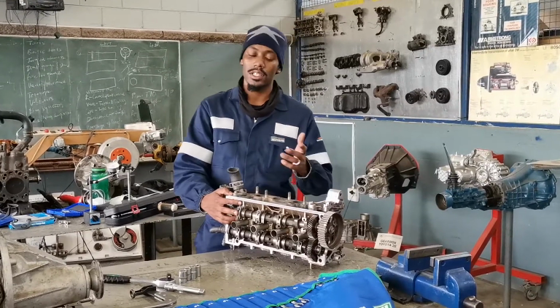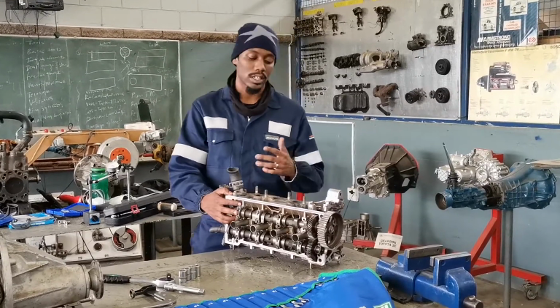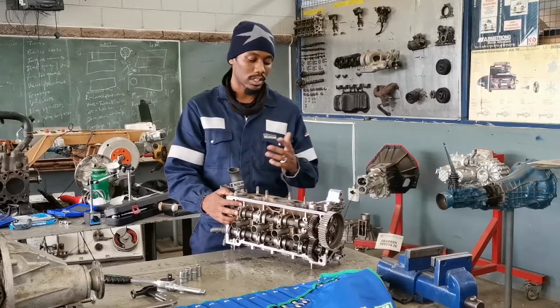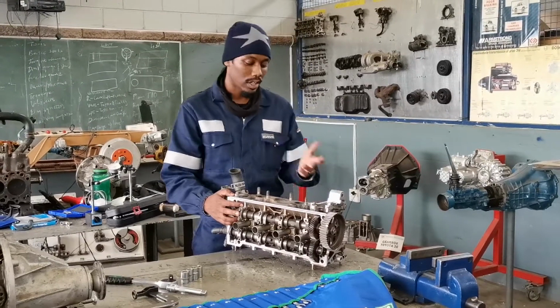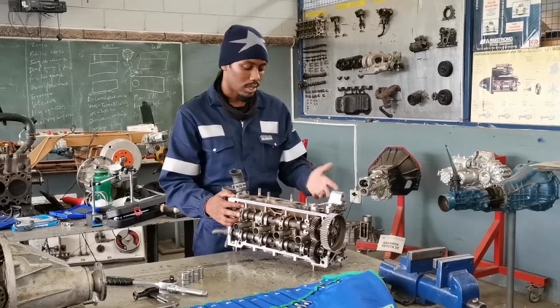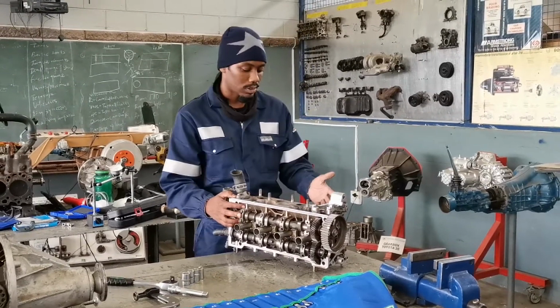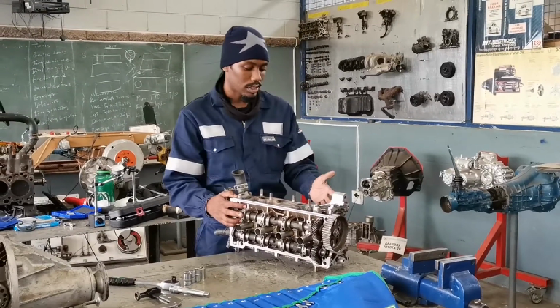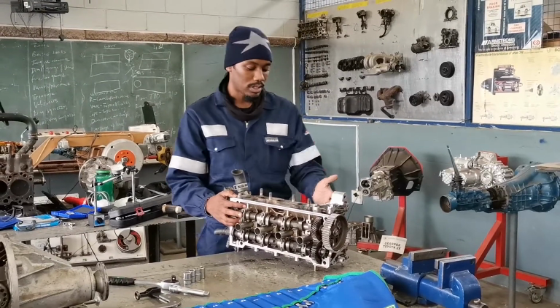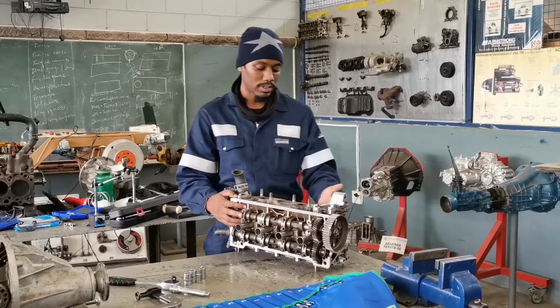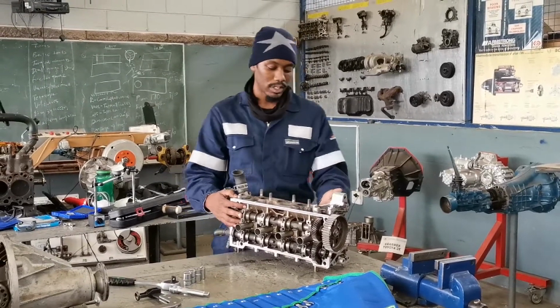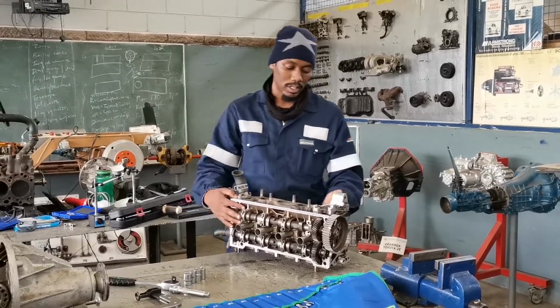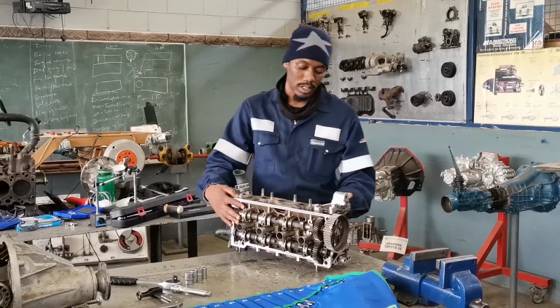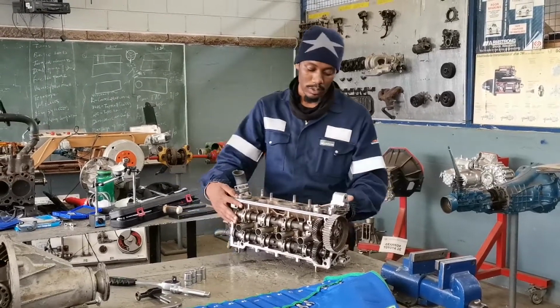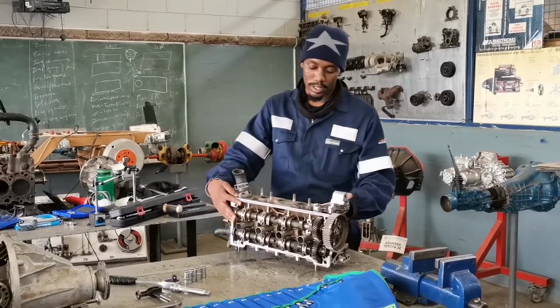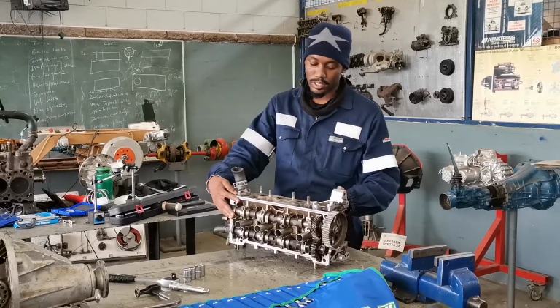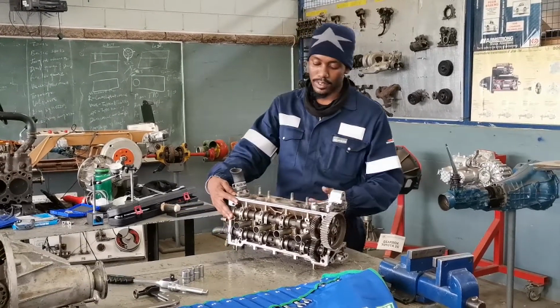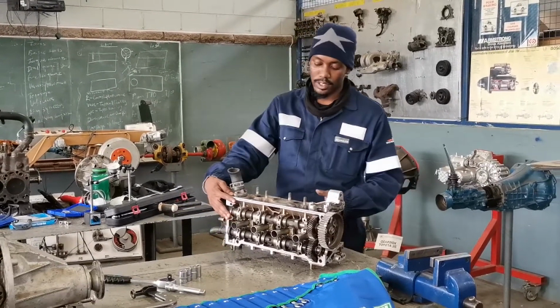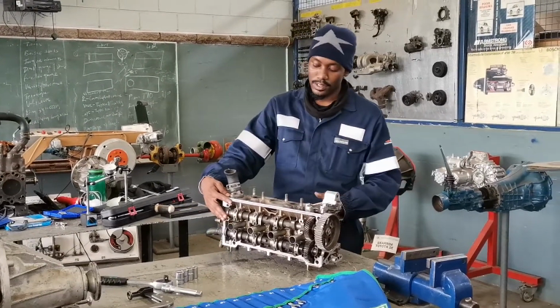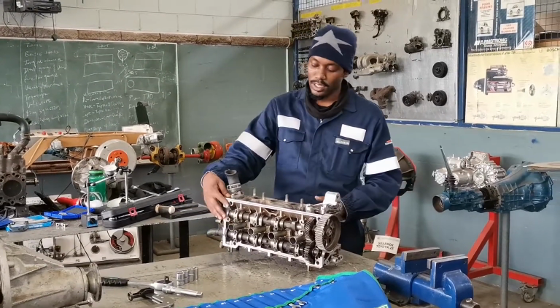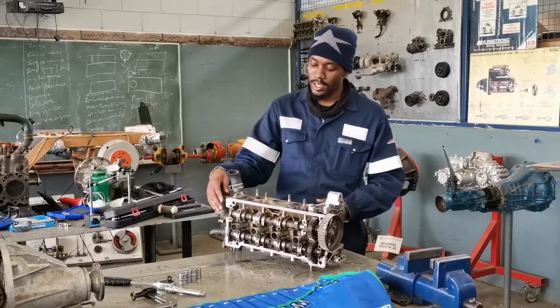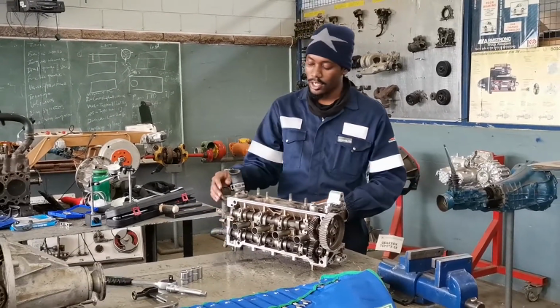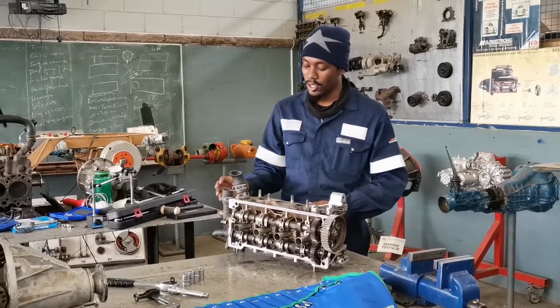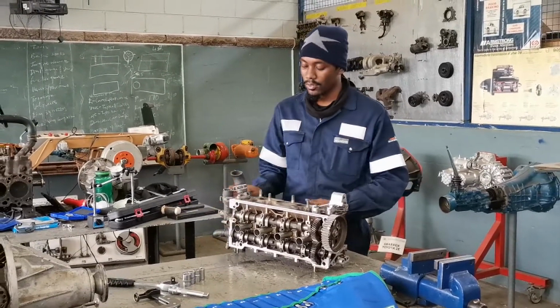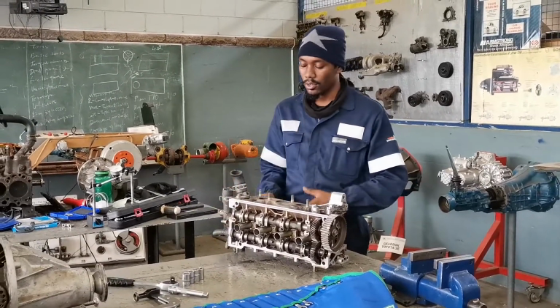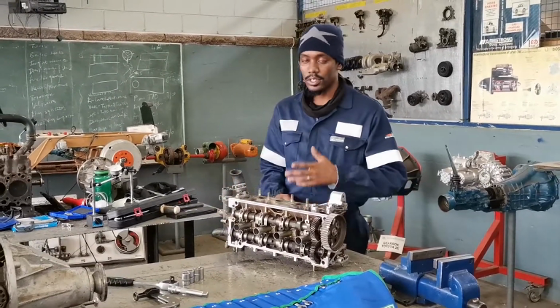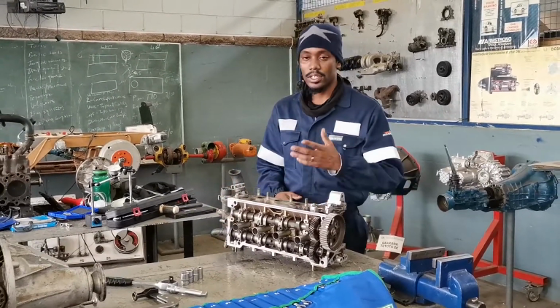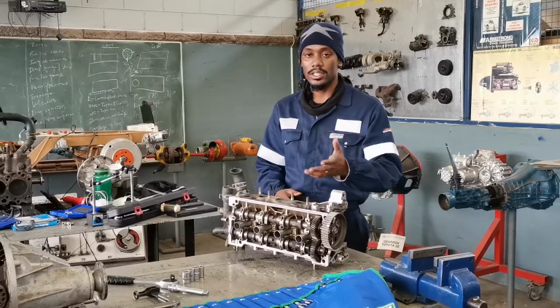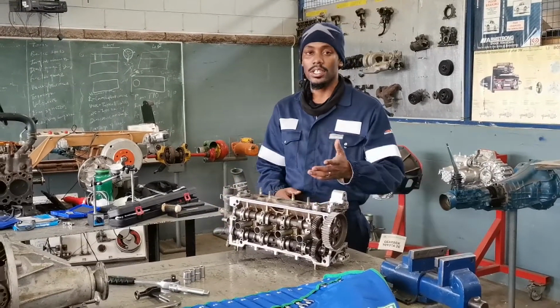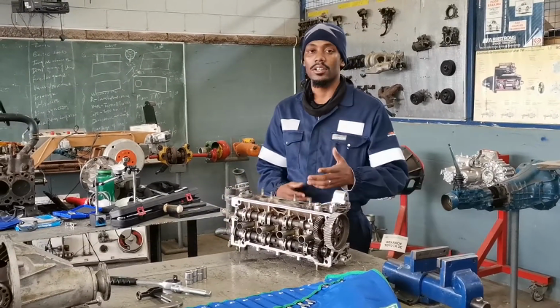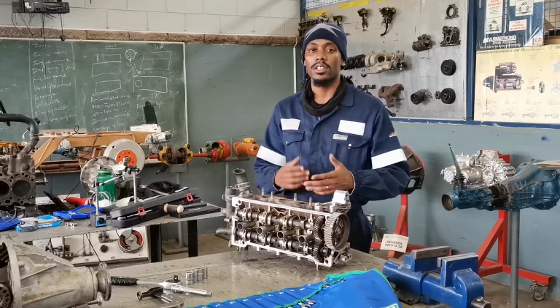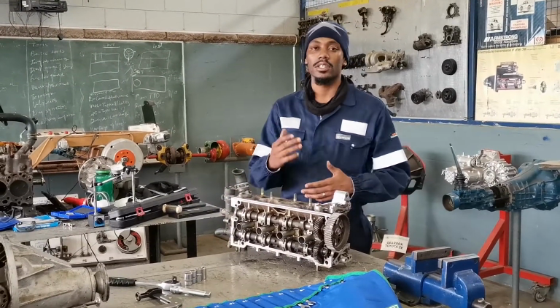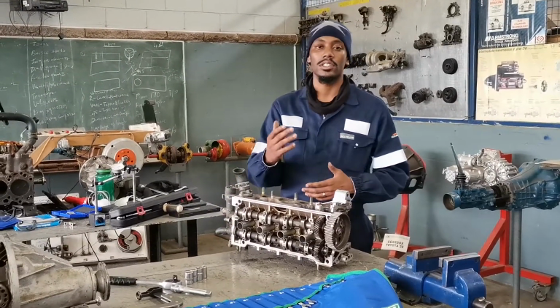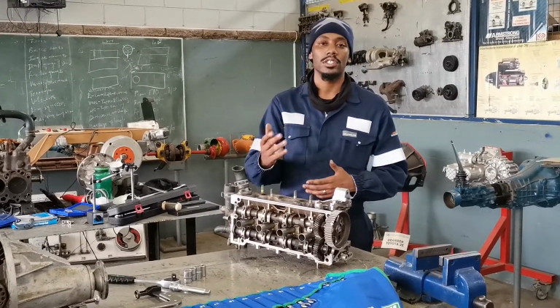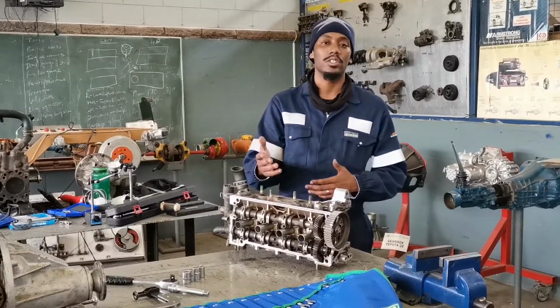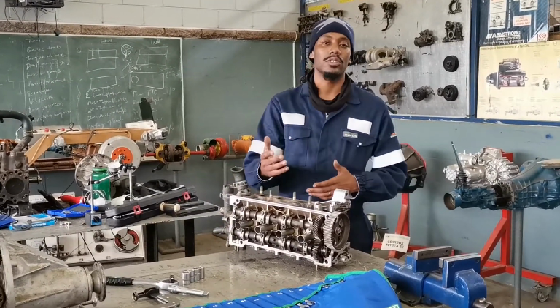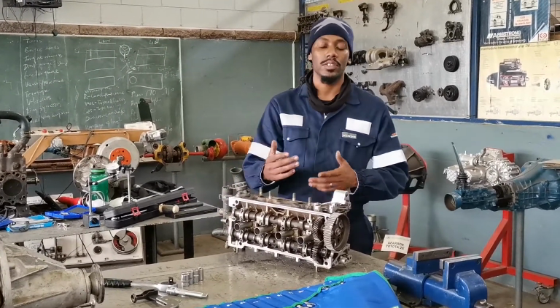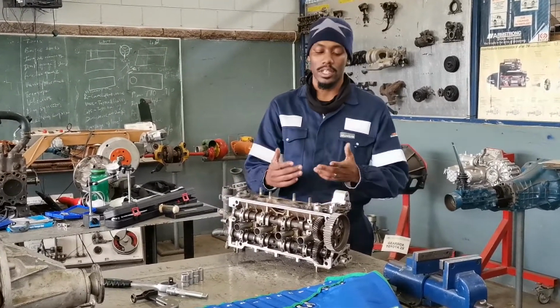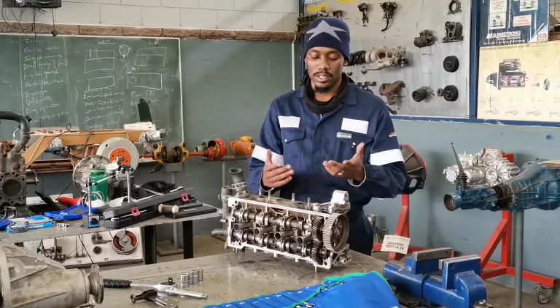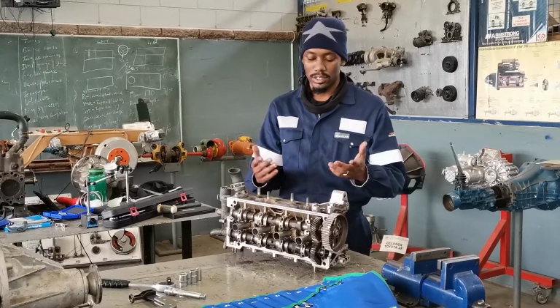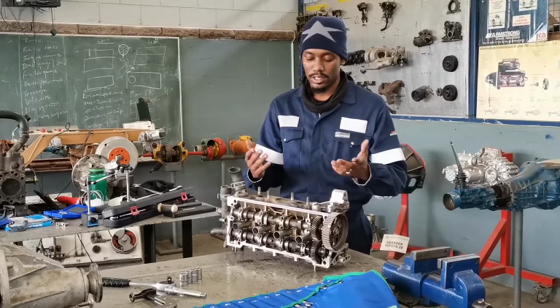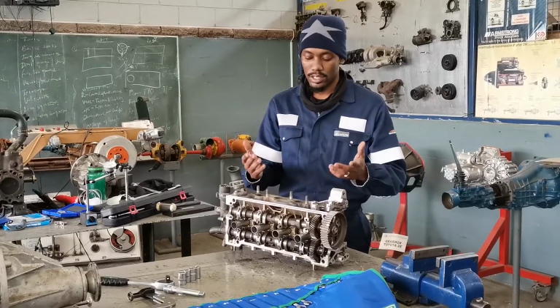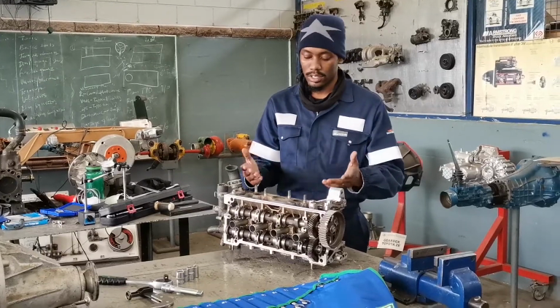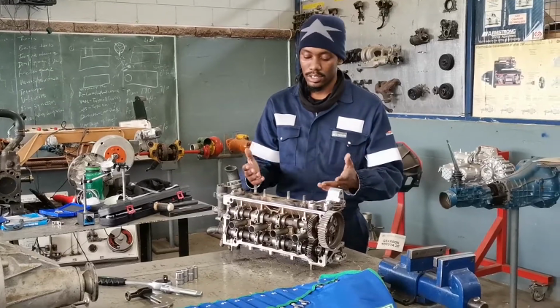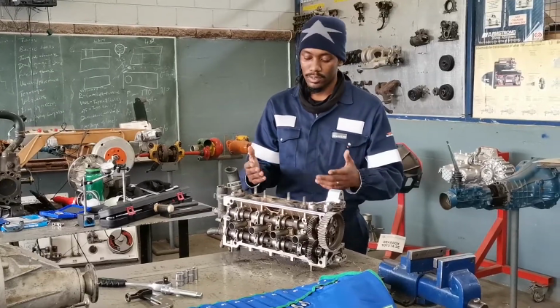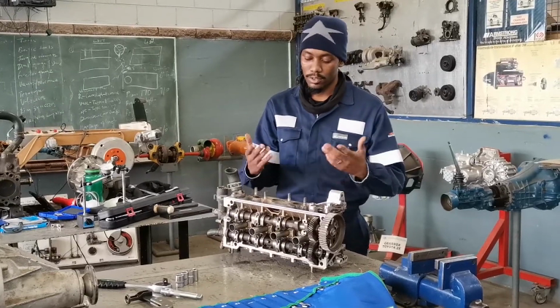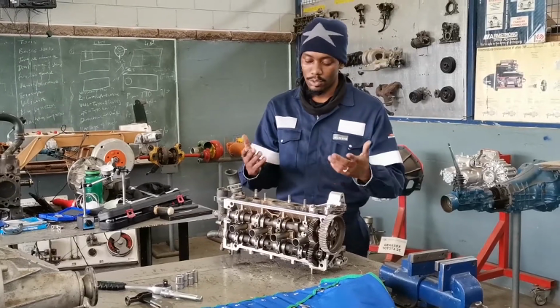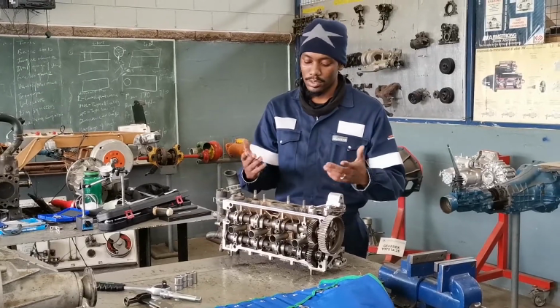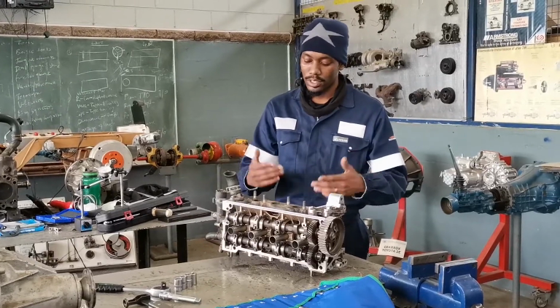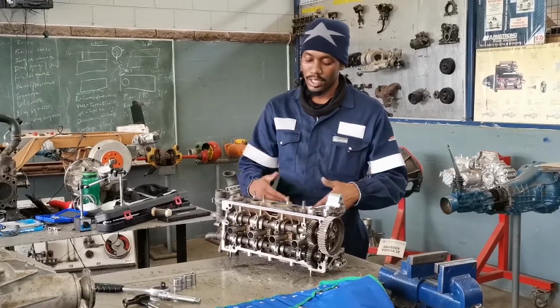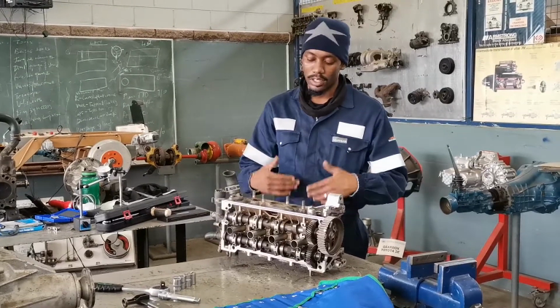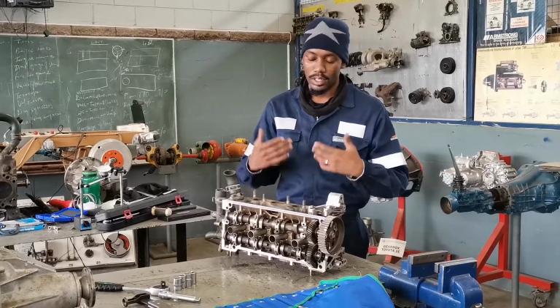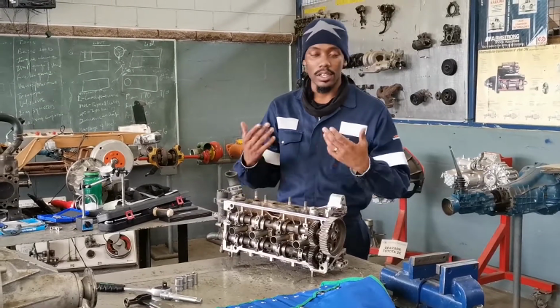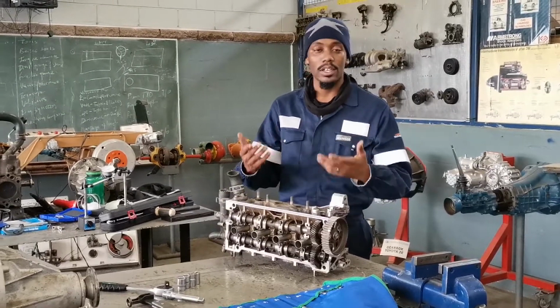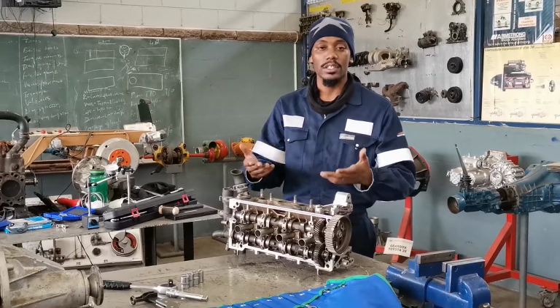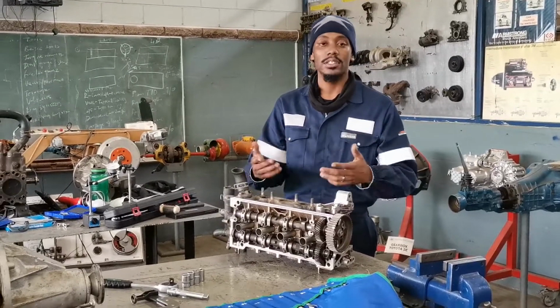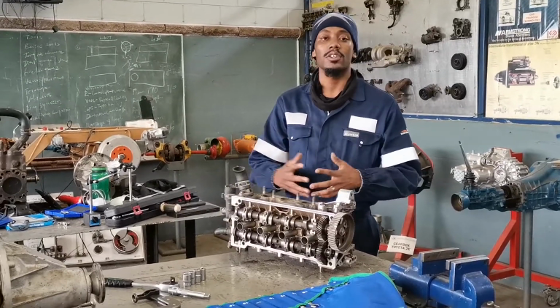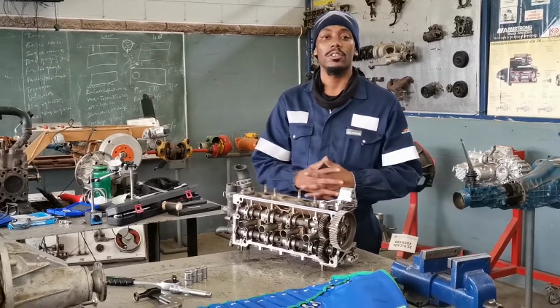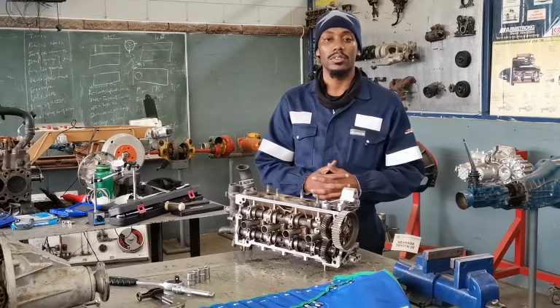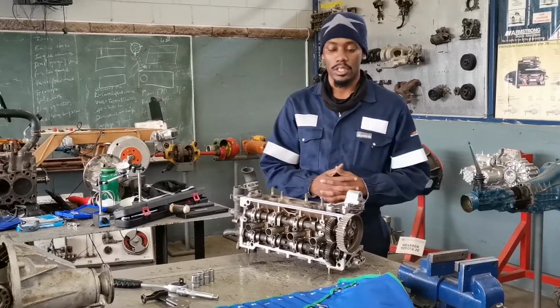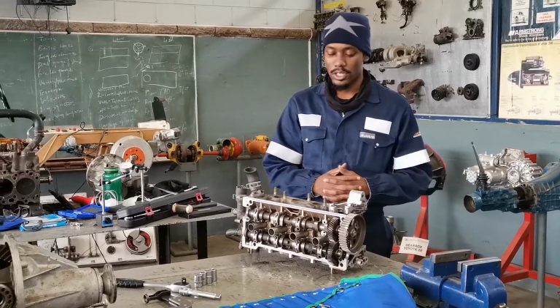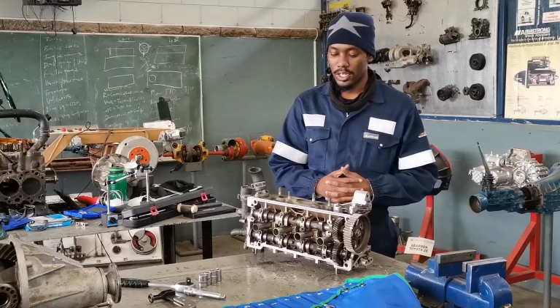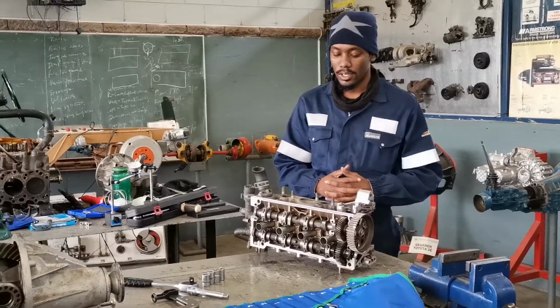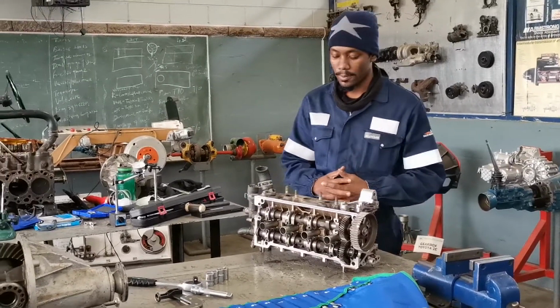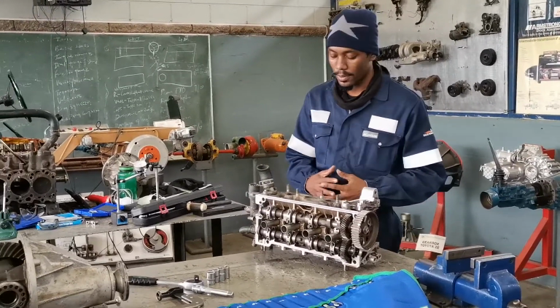The intake and the outtake and the outlet valves for the intake and exchange of gases, air fumes and intake of fresh air.